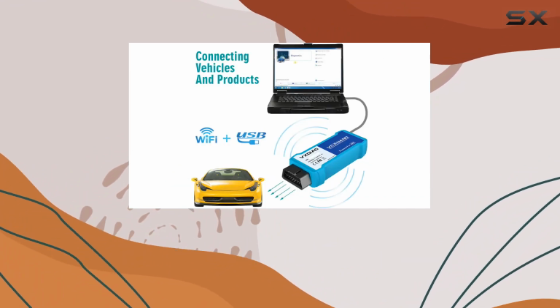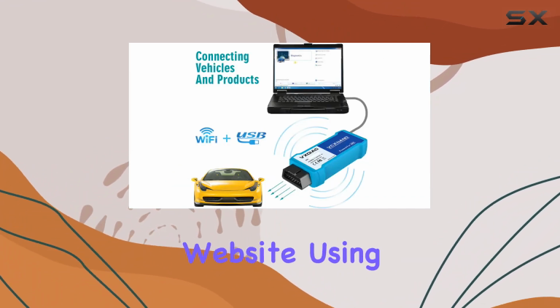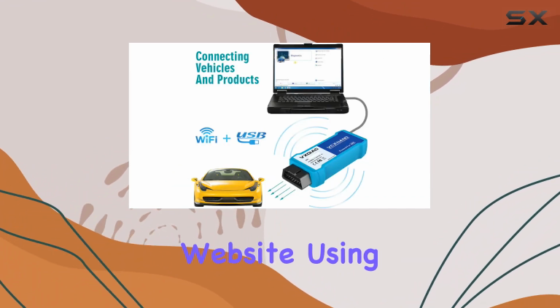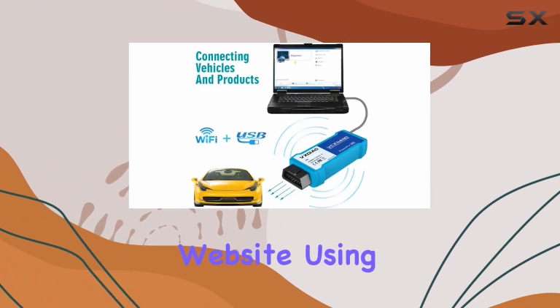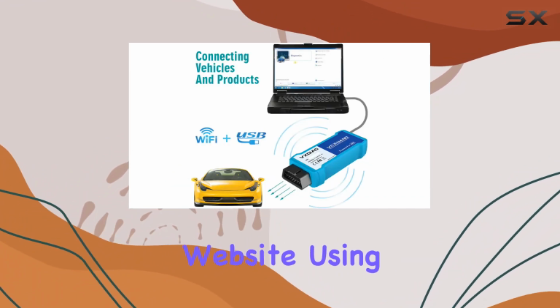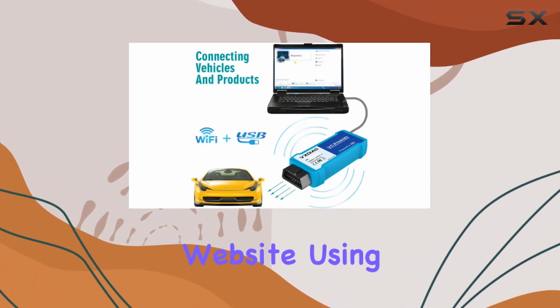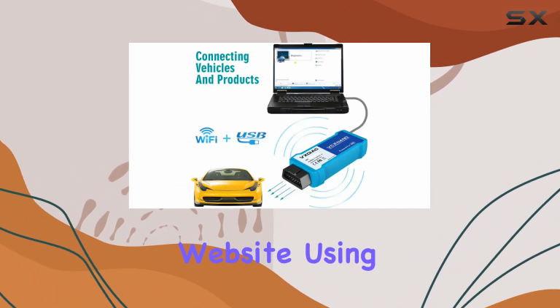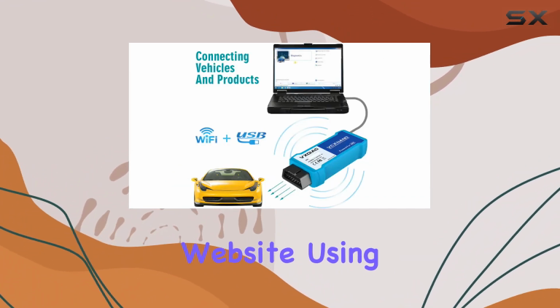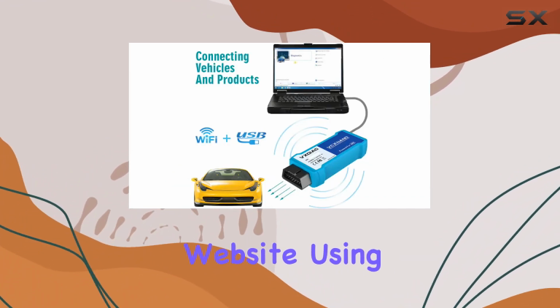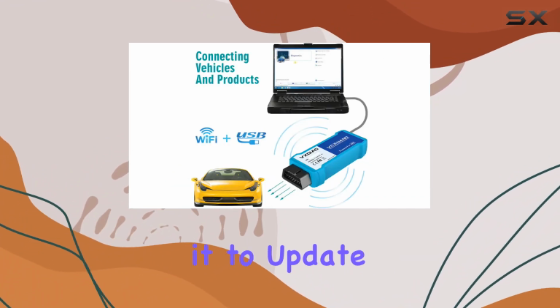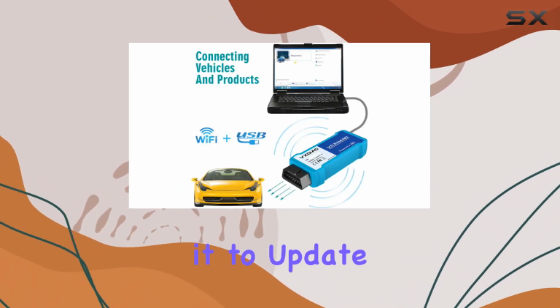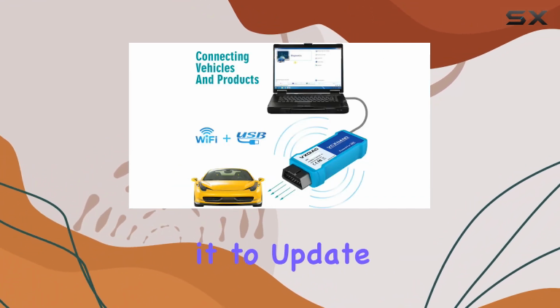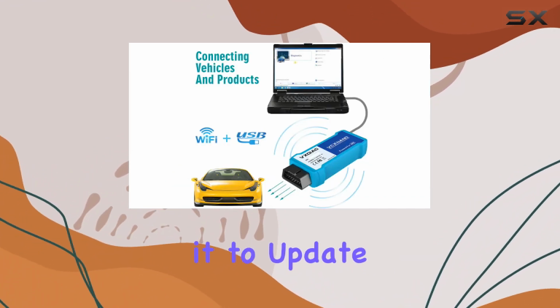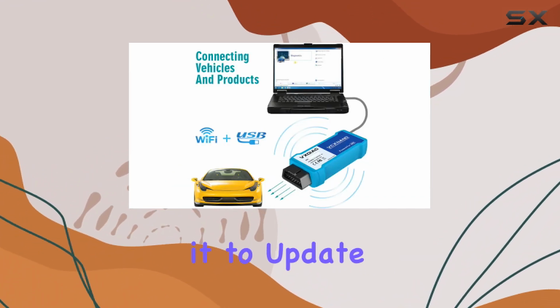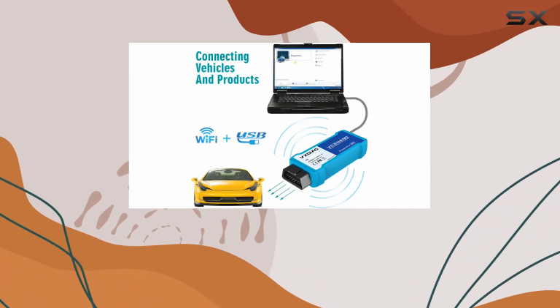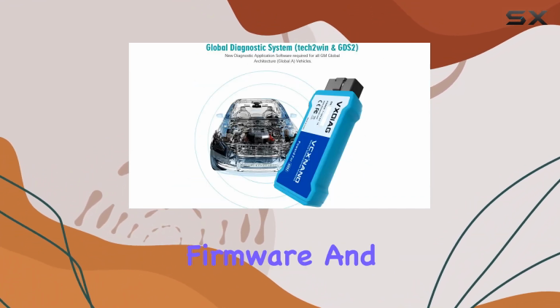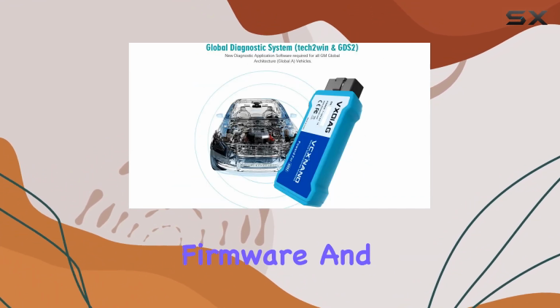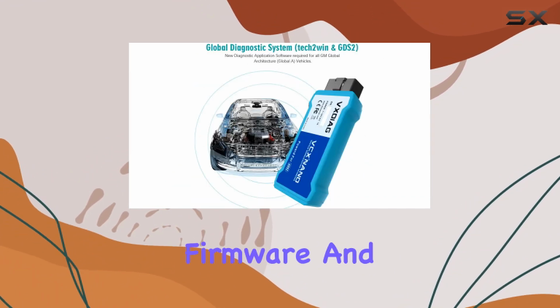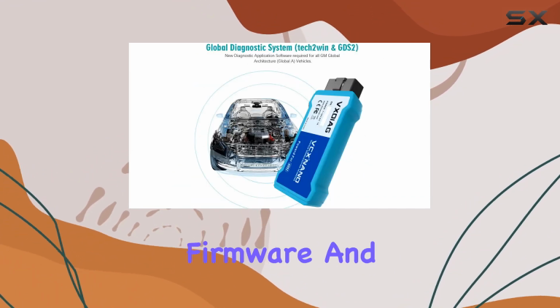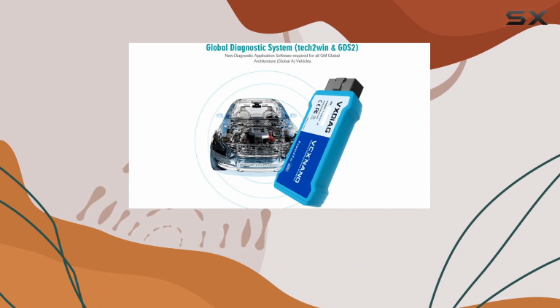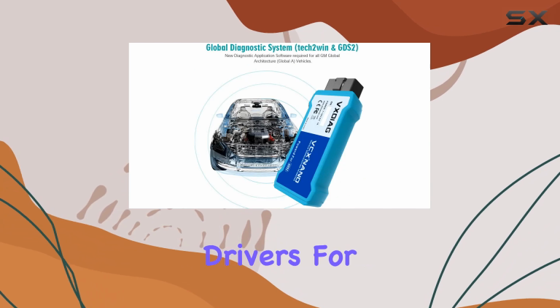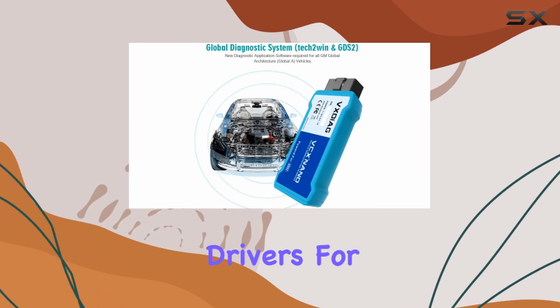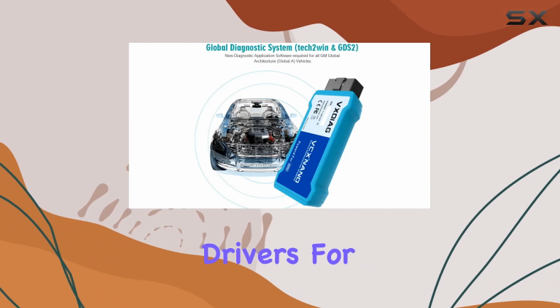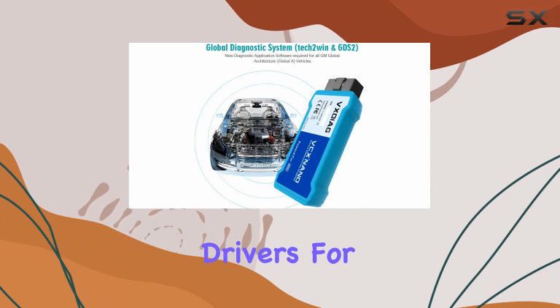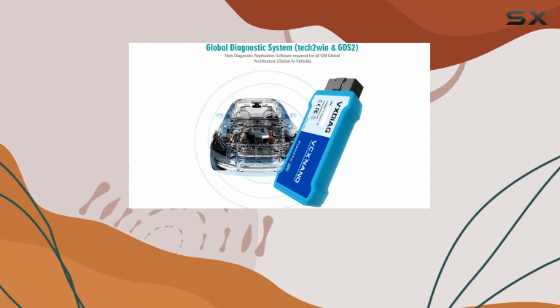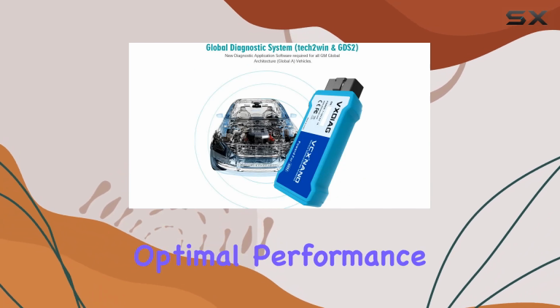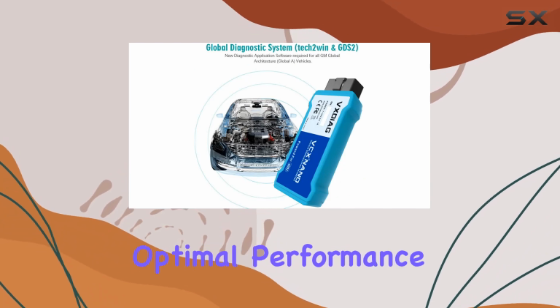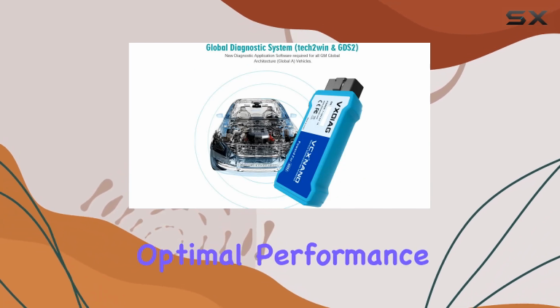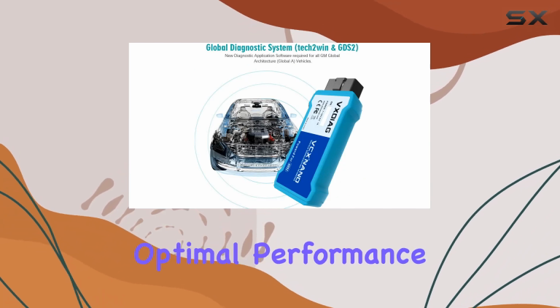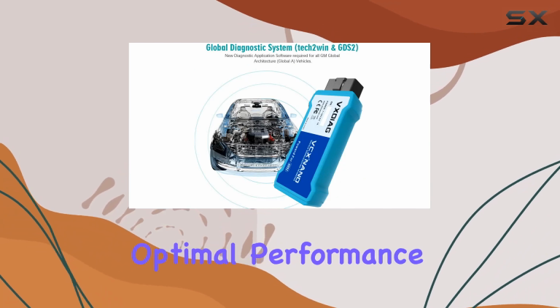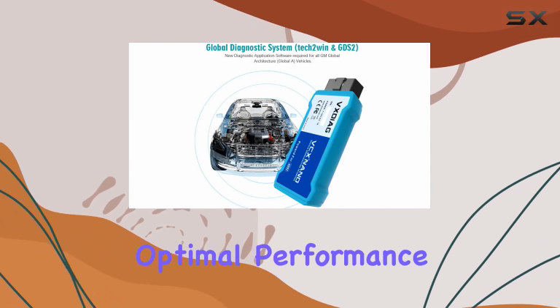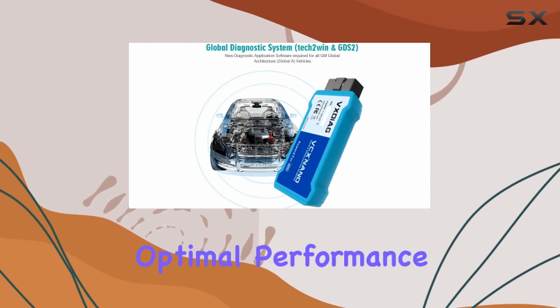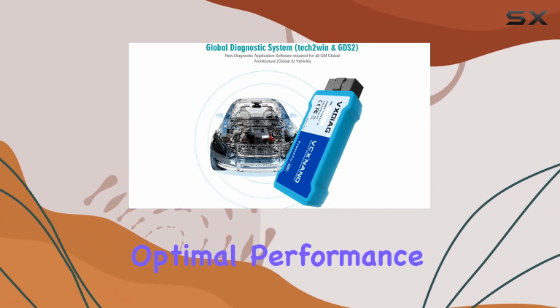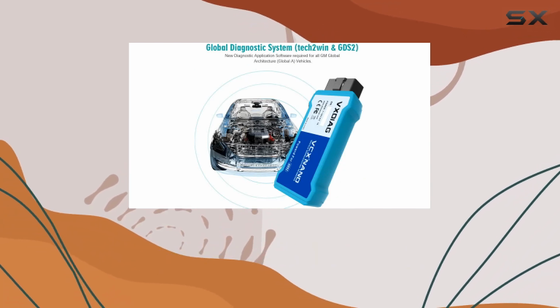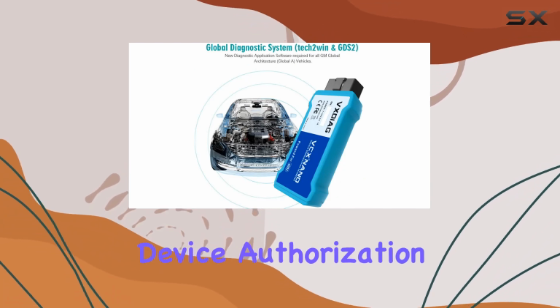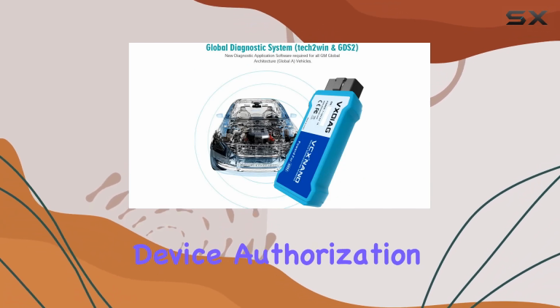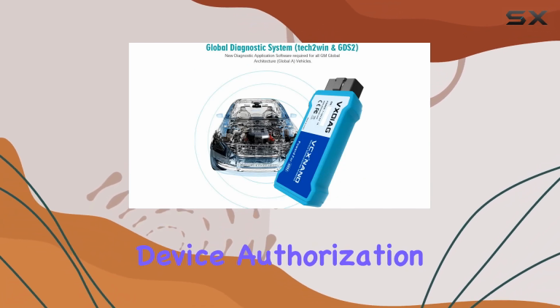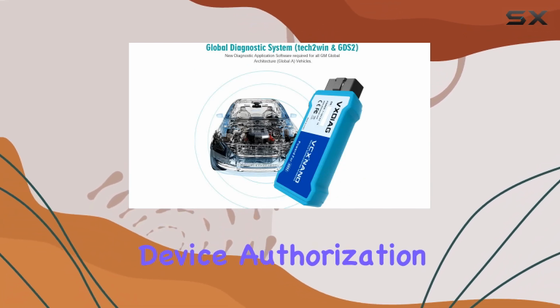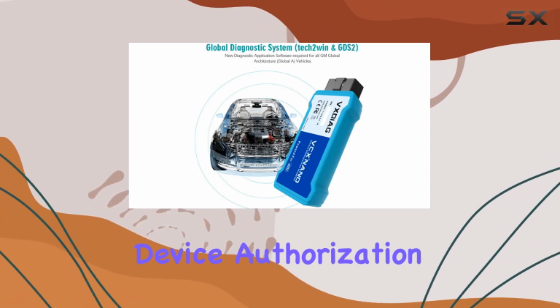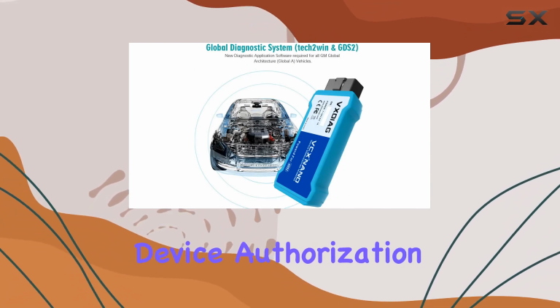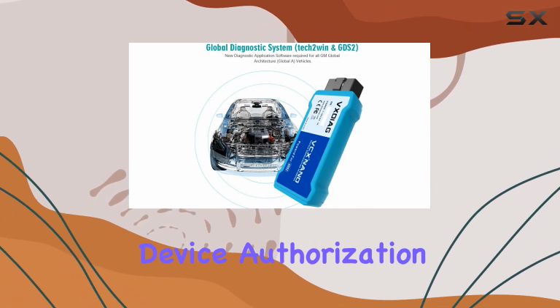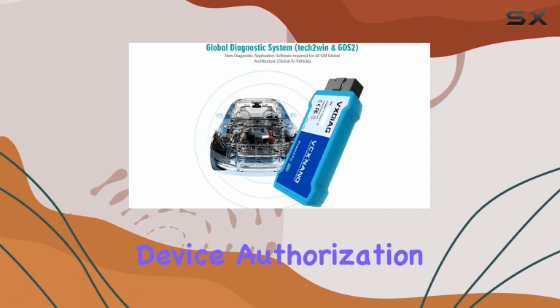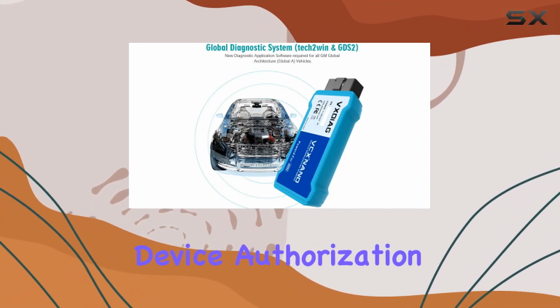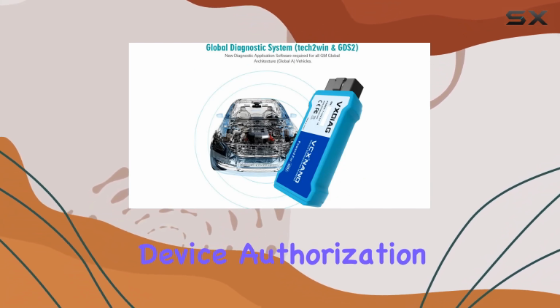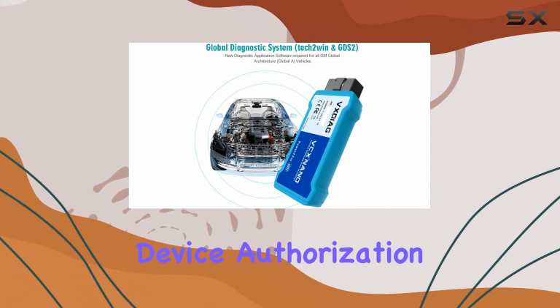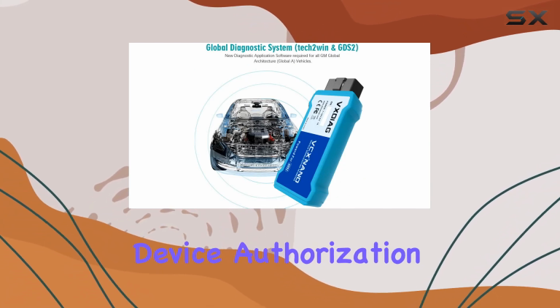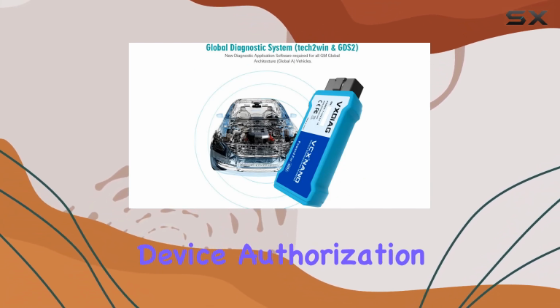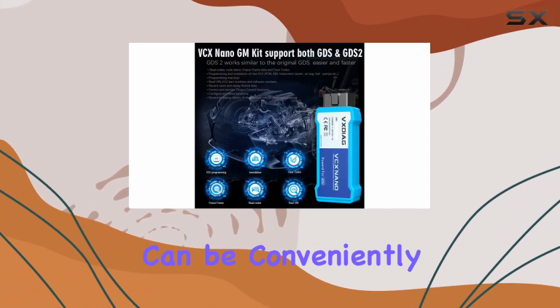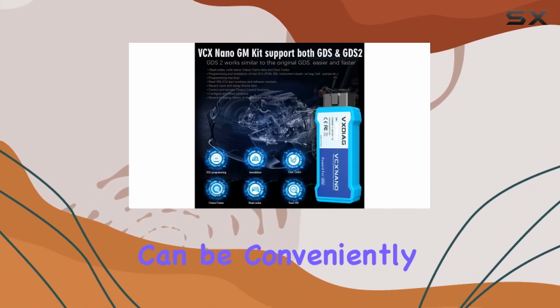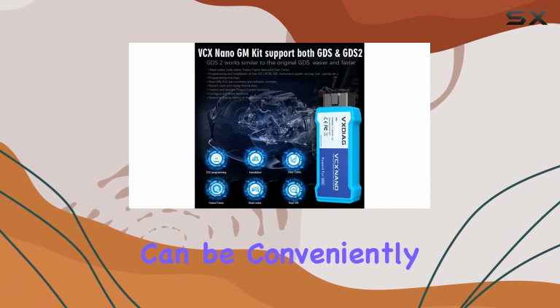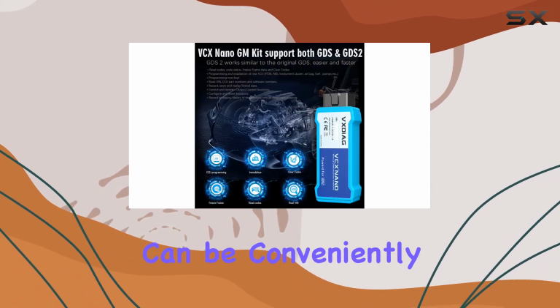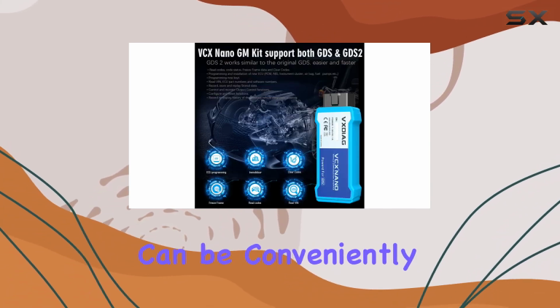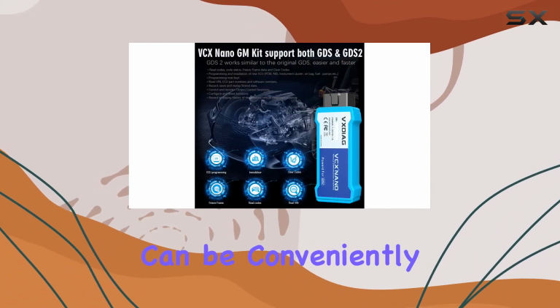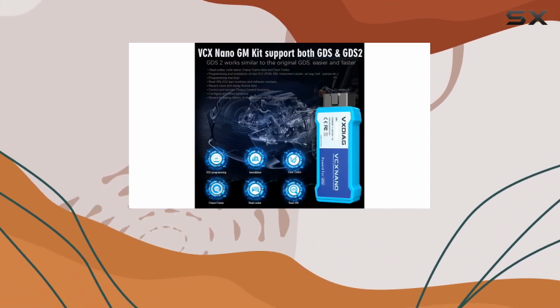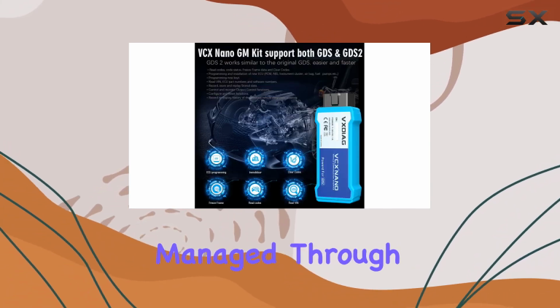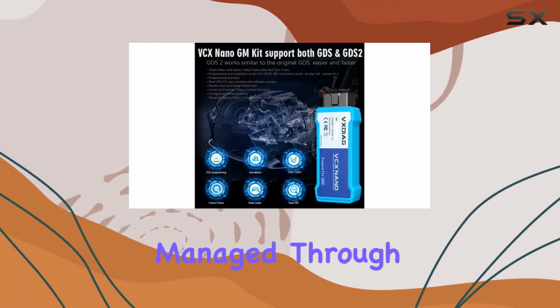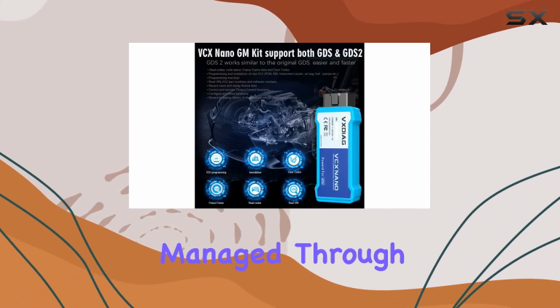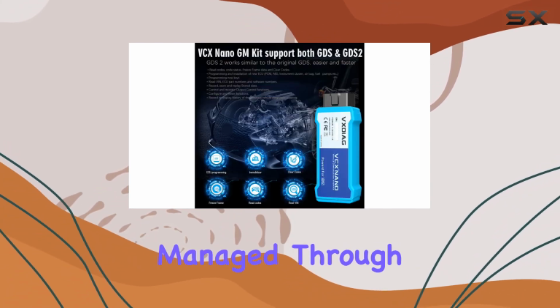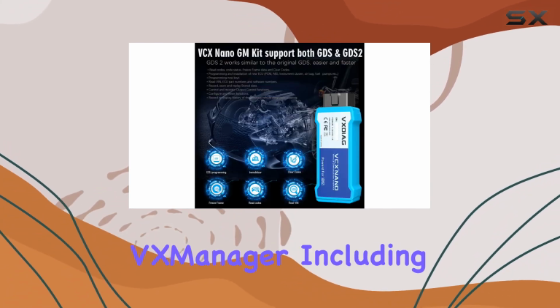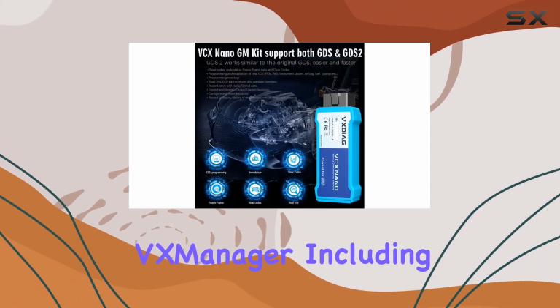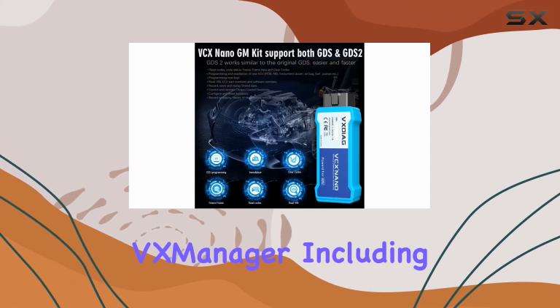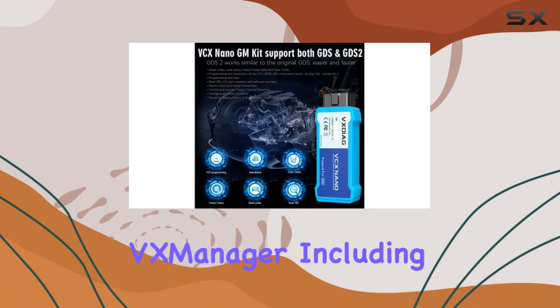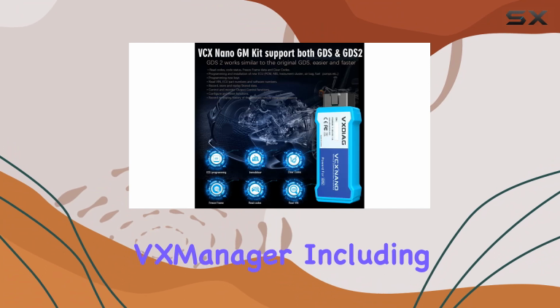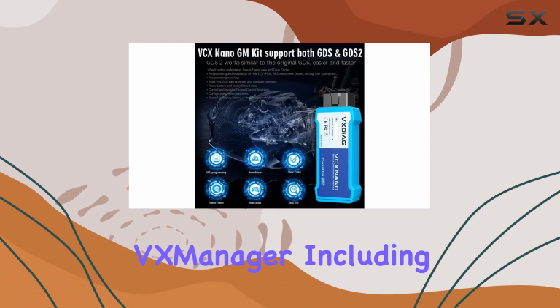Keep in mind to download the latest VX Manager from the official website, using it to update firmware and drivers for optimal performance. Device authorization can be conveniently managed through VX Manager, including license renewals.